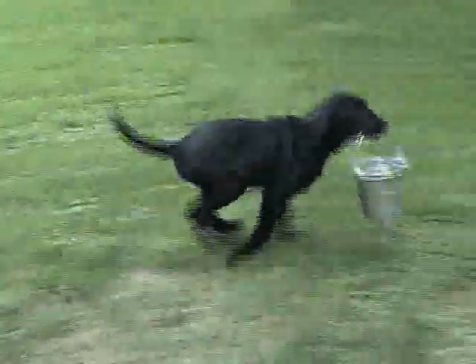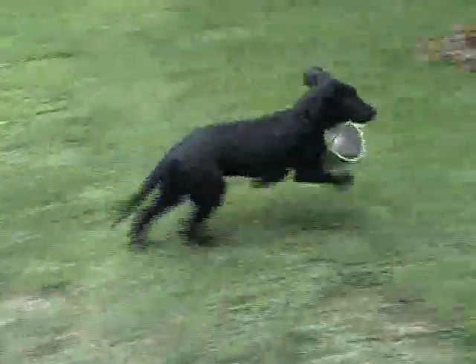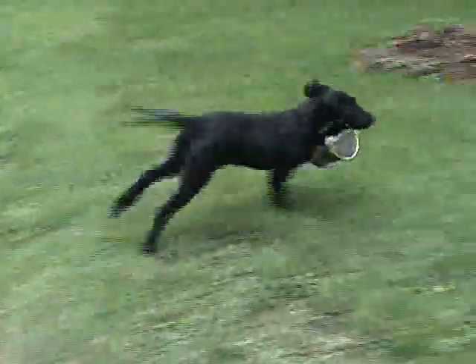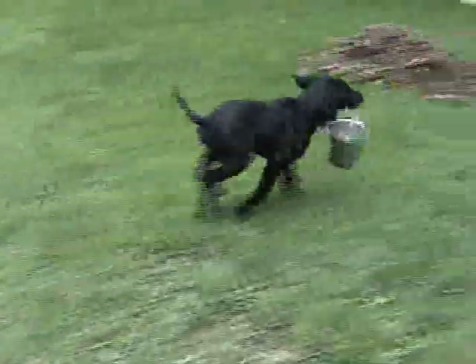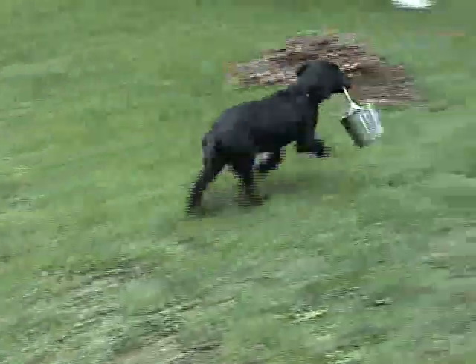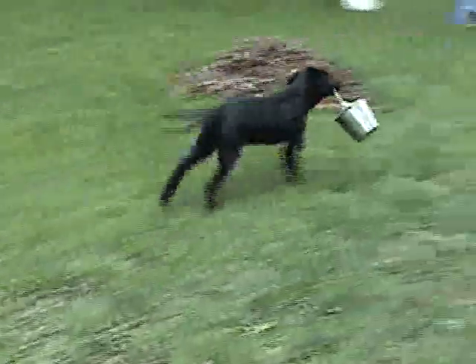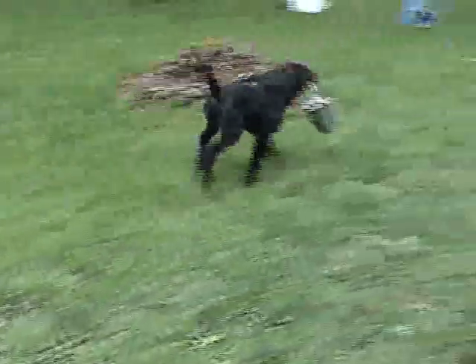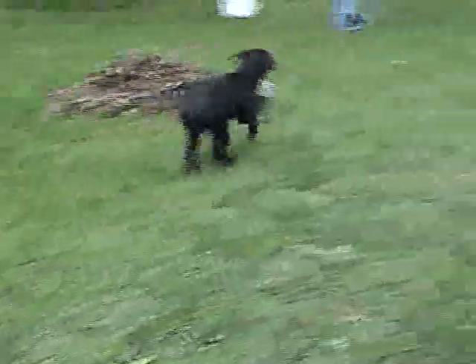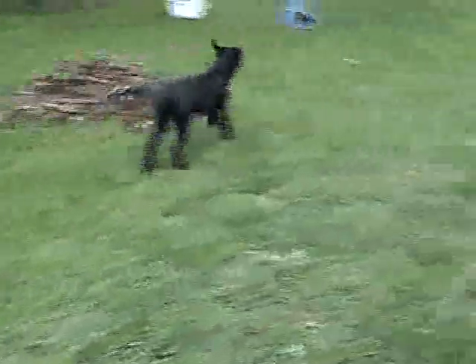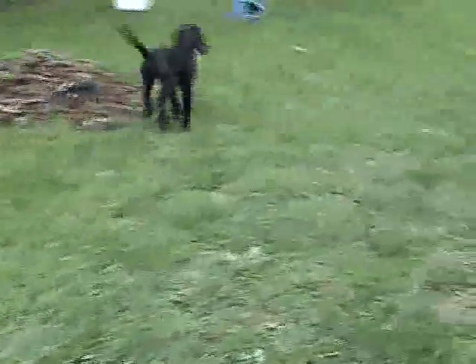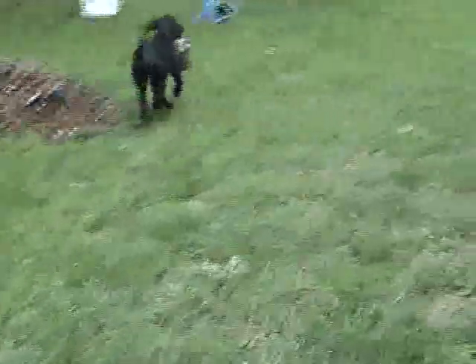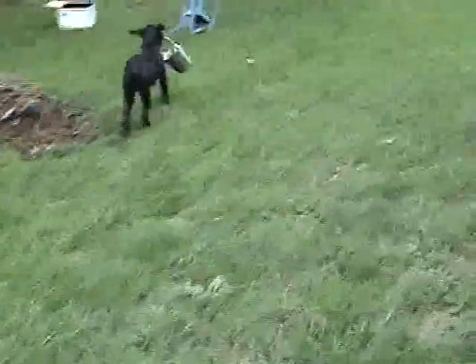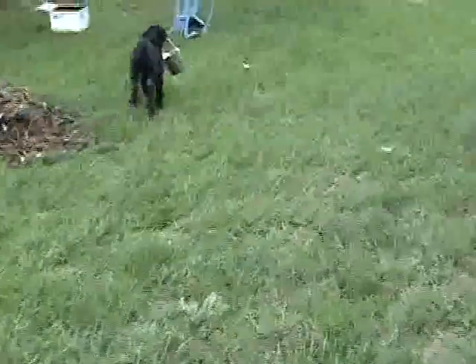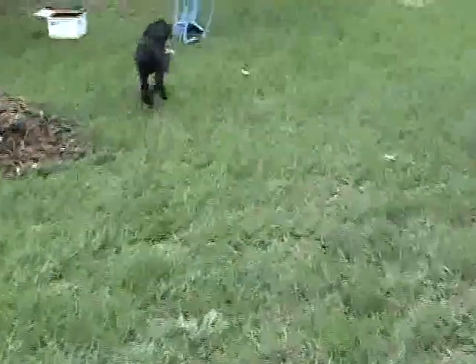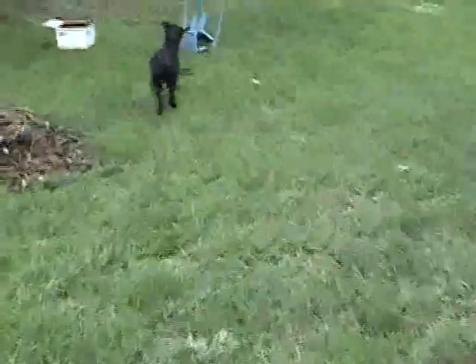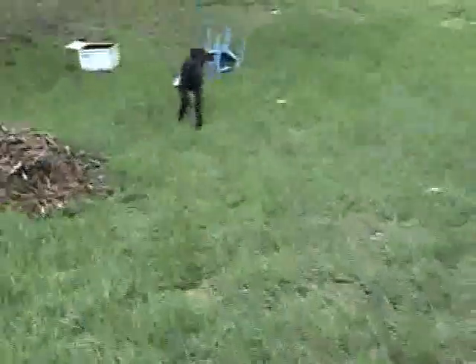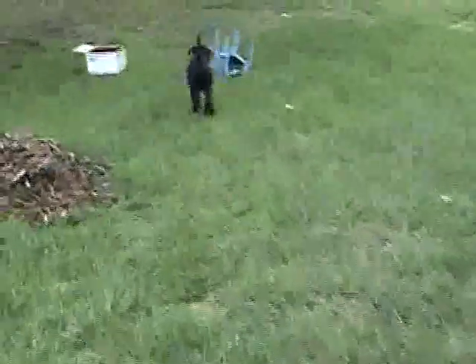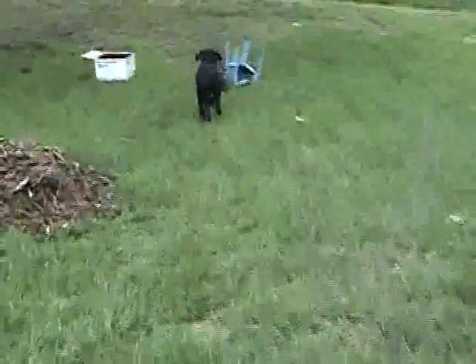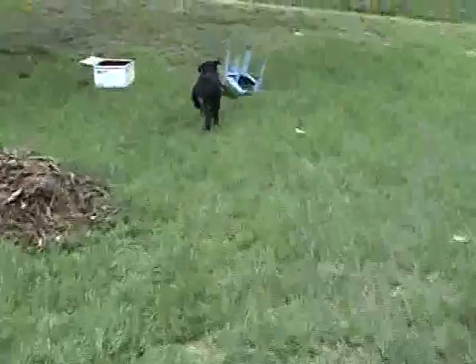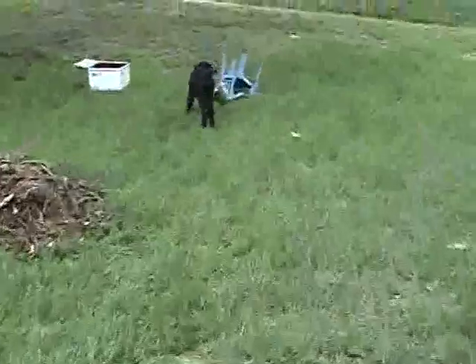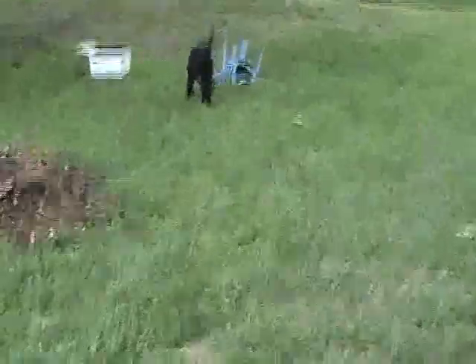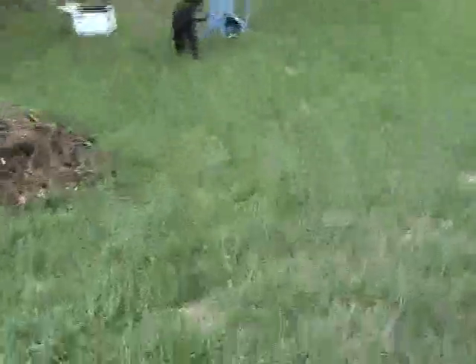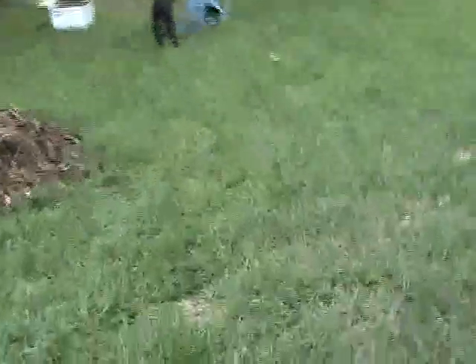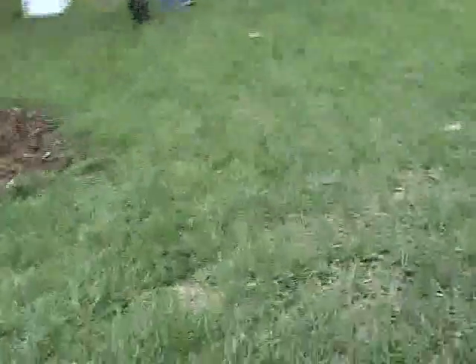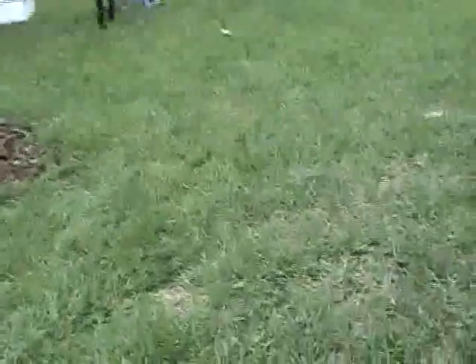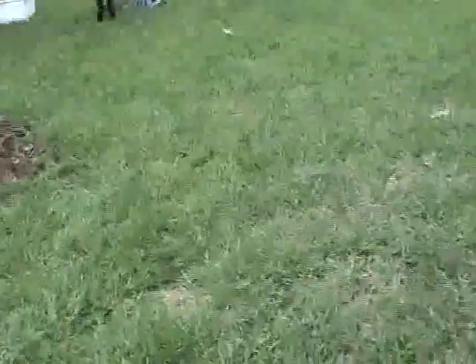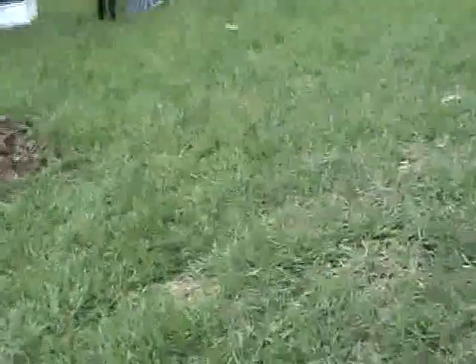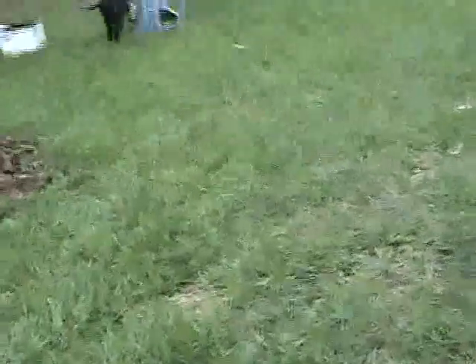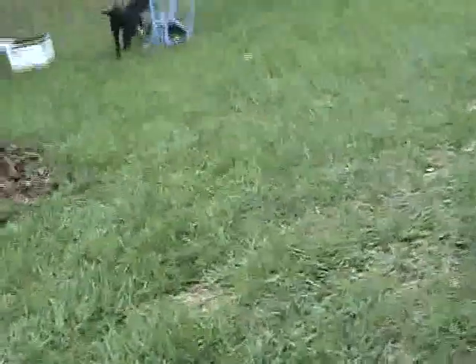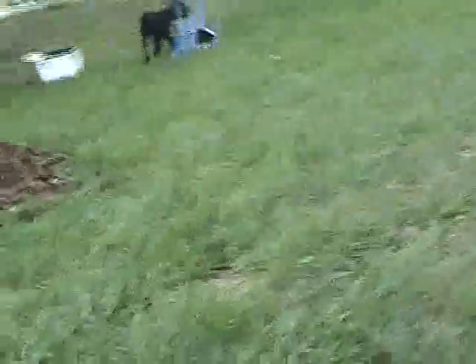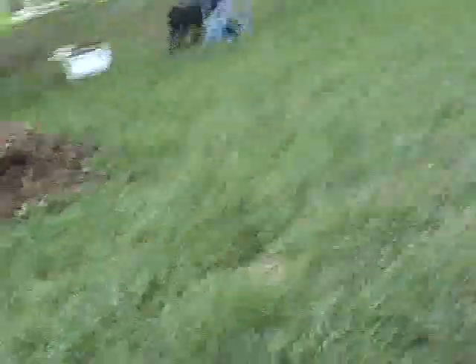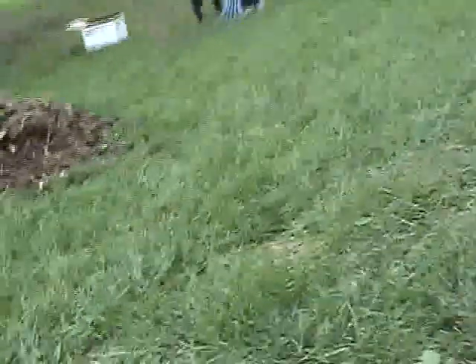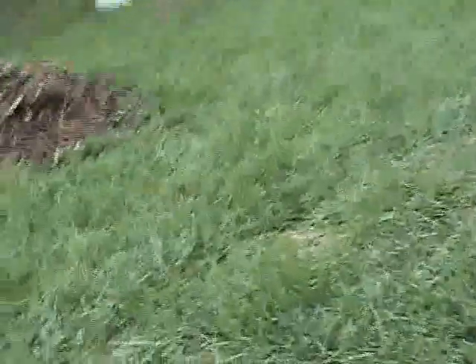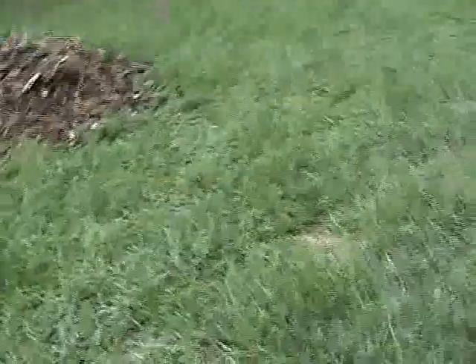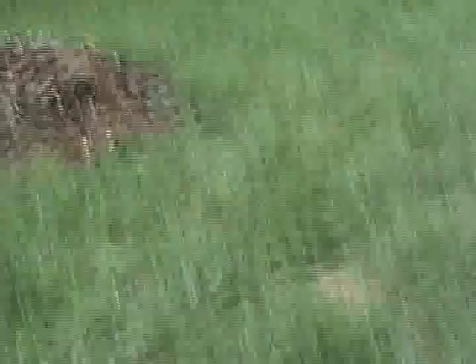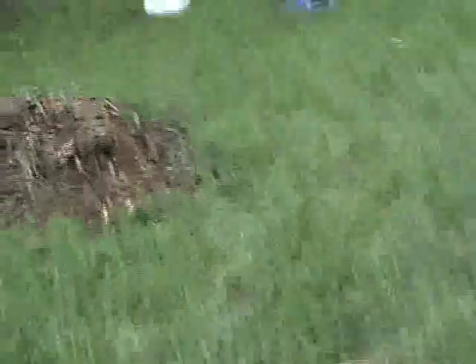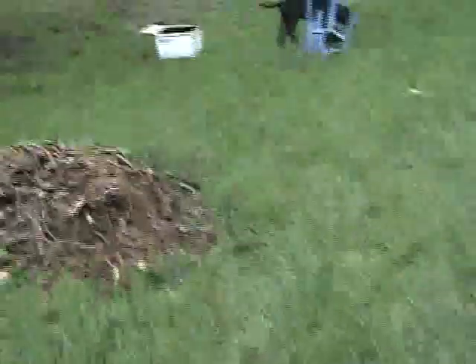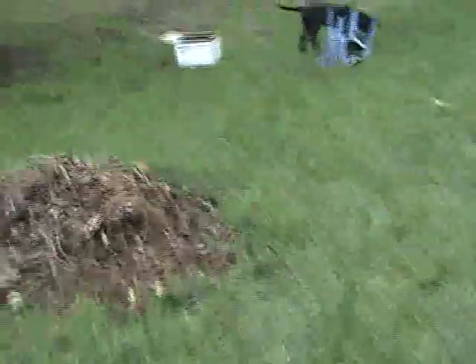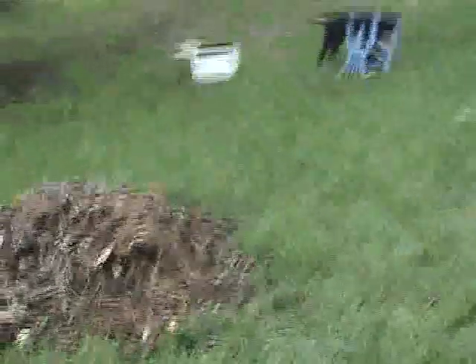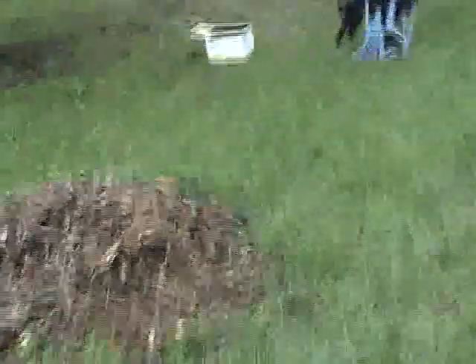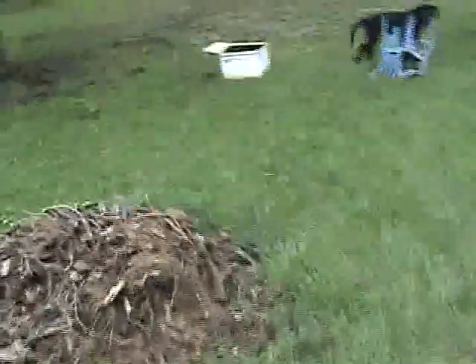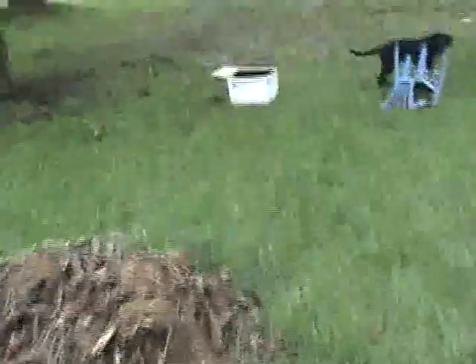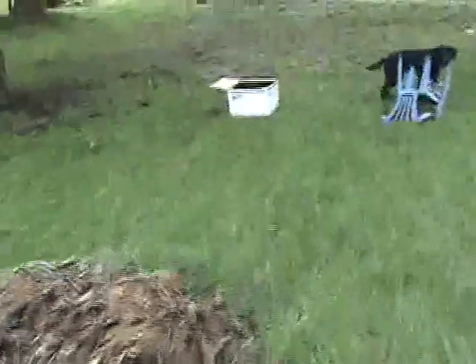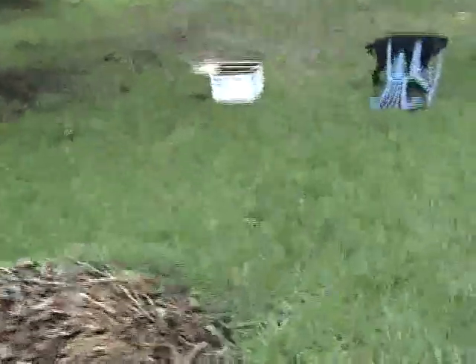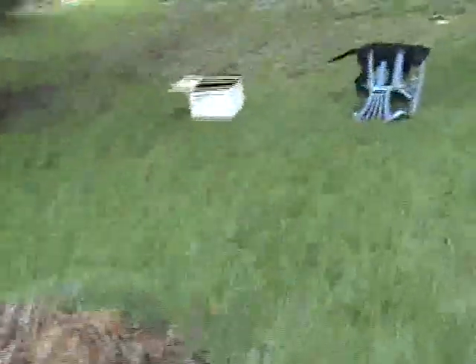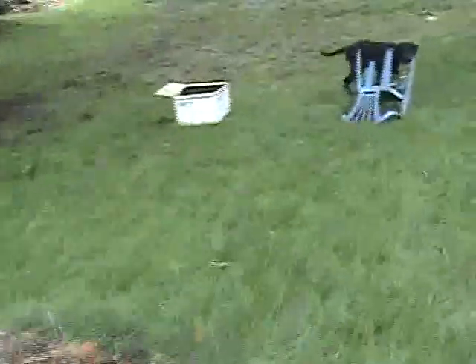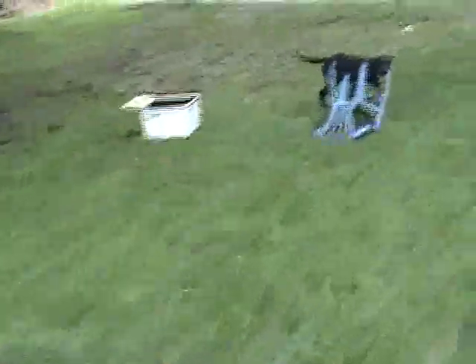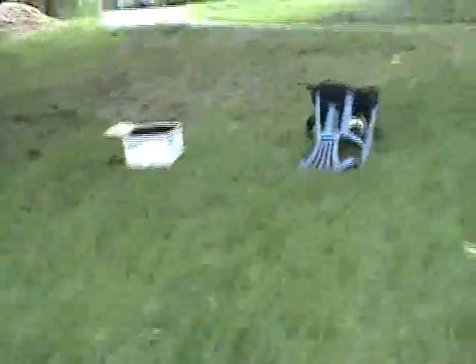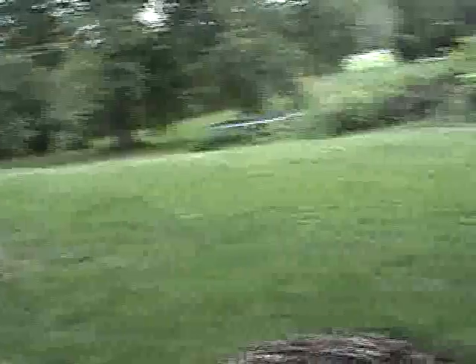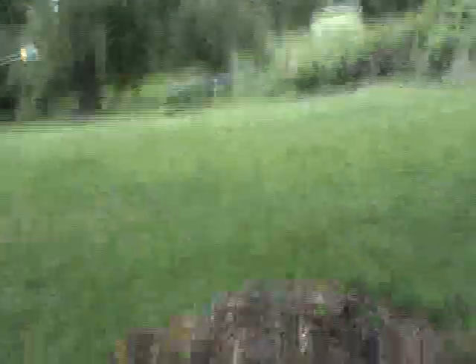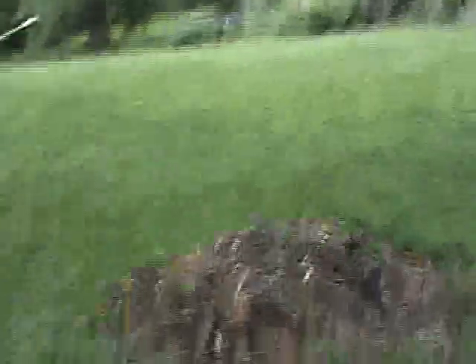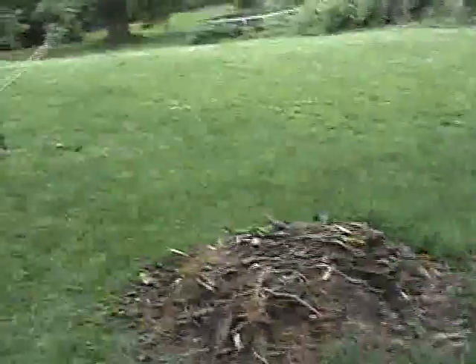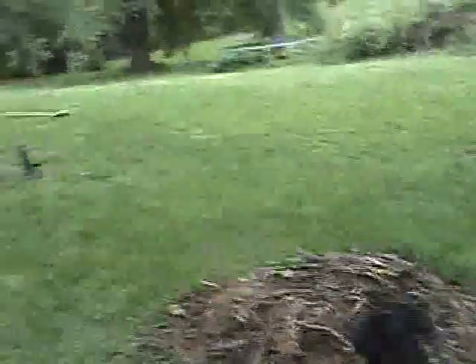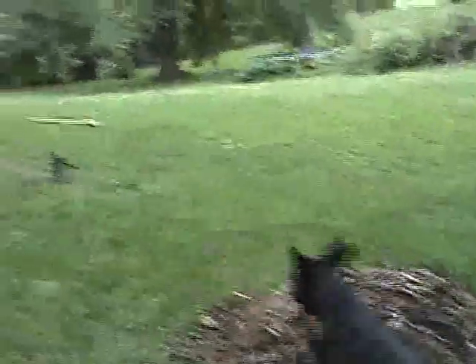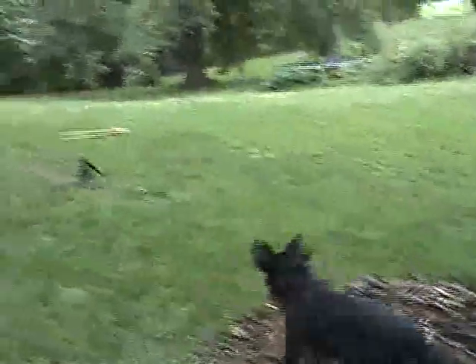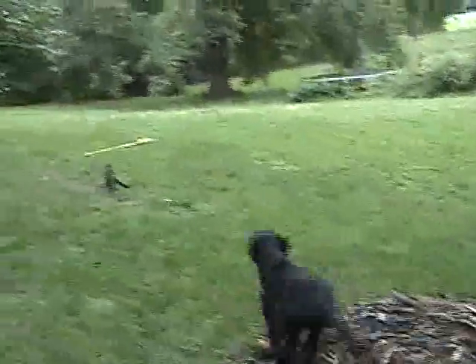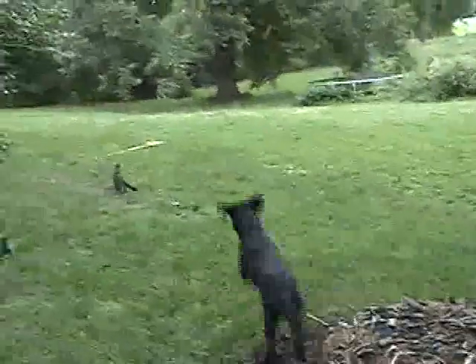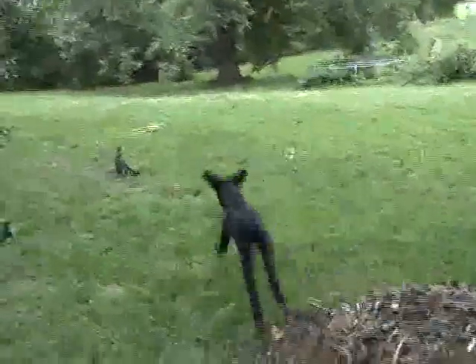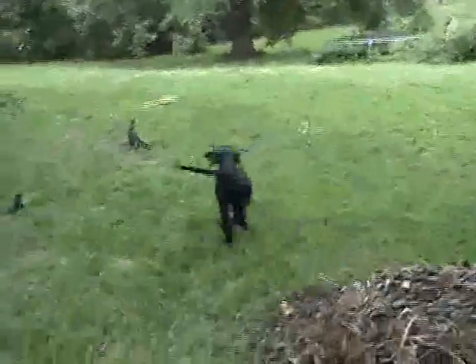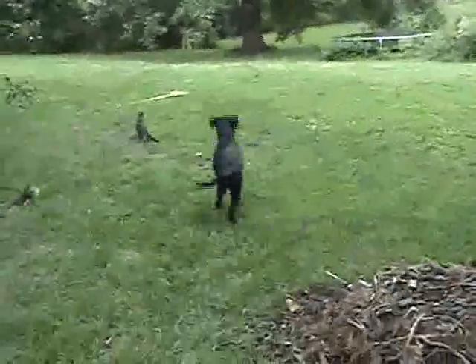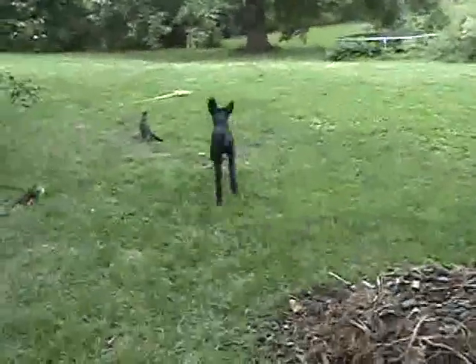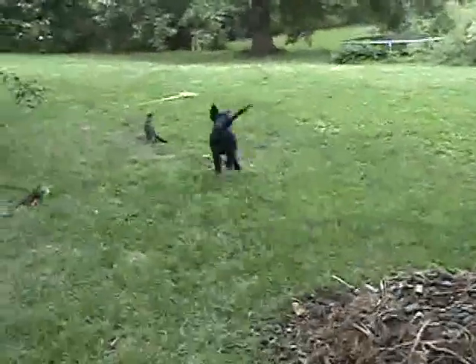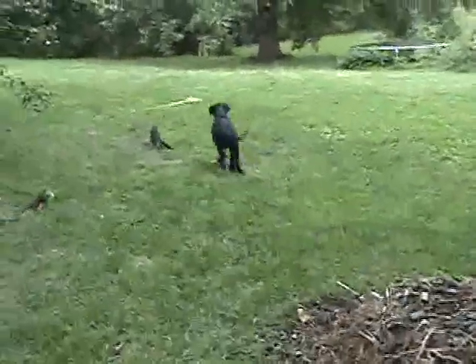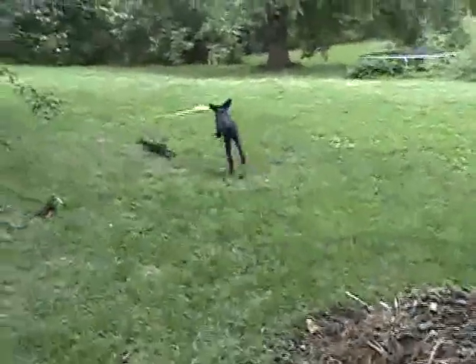Carrie does retrieve bumpers large and small, and land in water. She retrieves birds — pigeons and ducks.